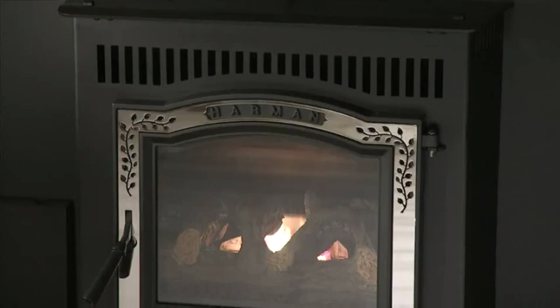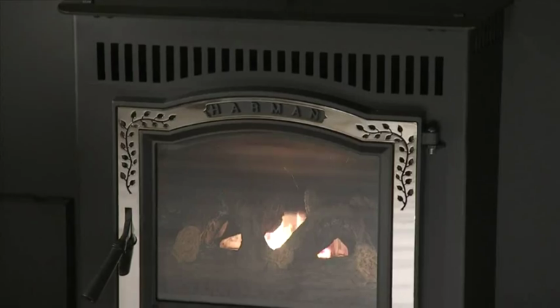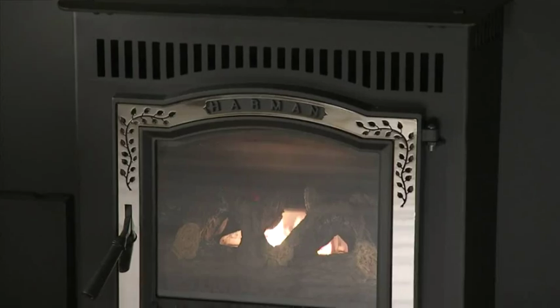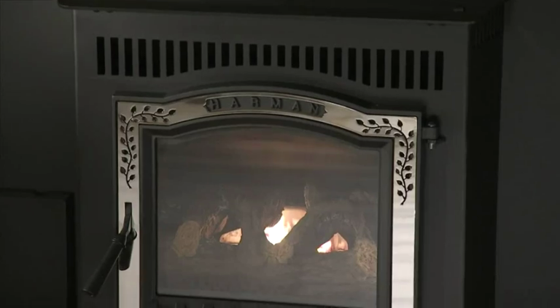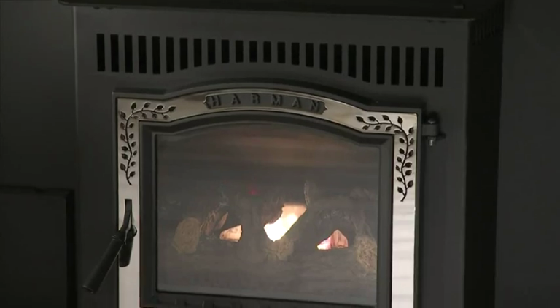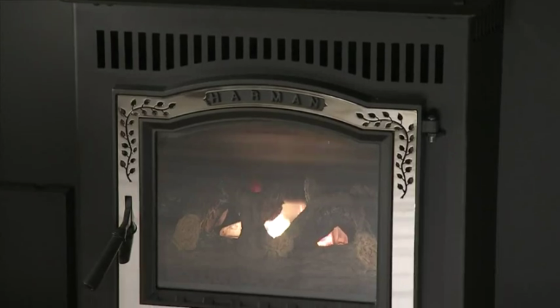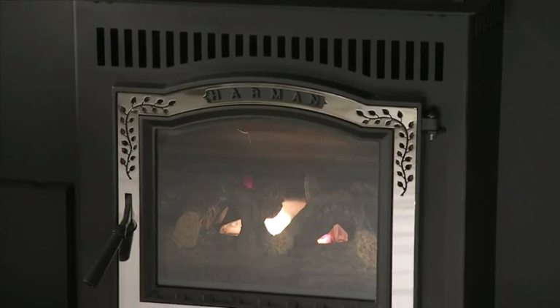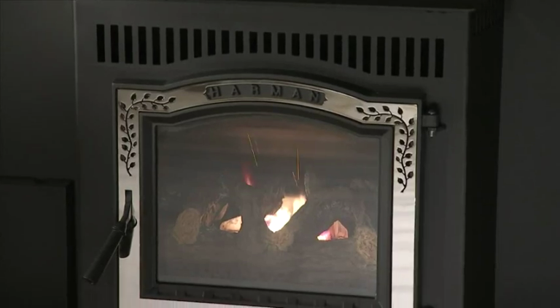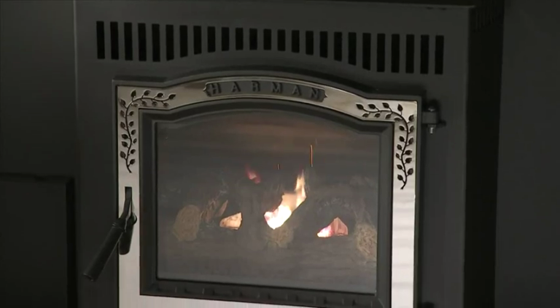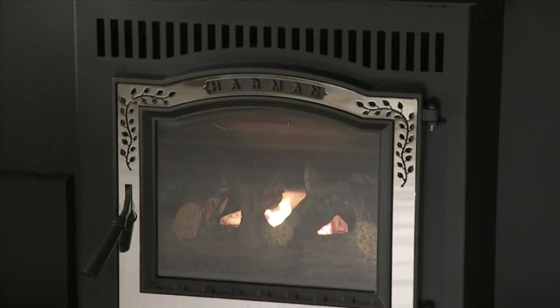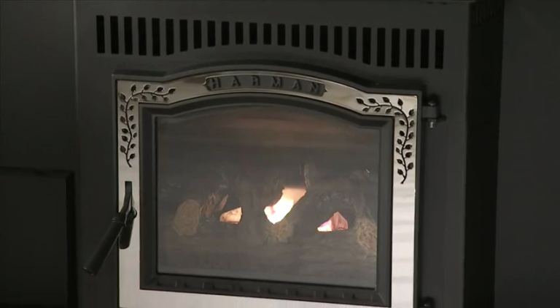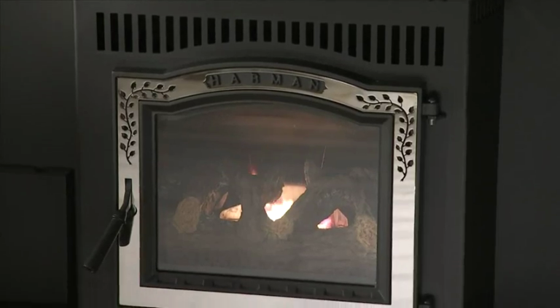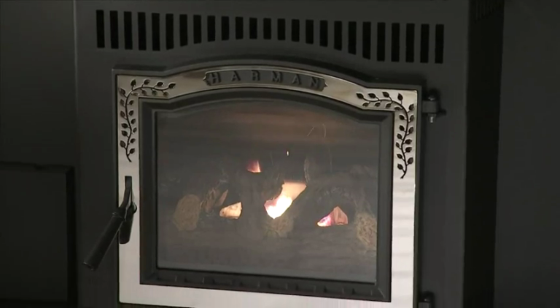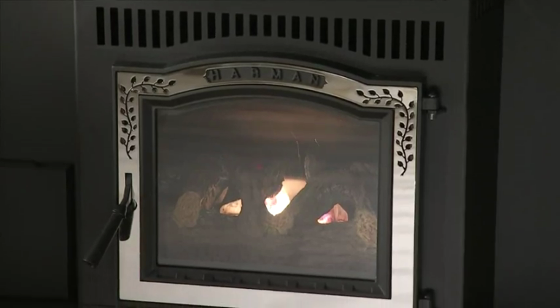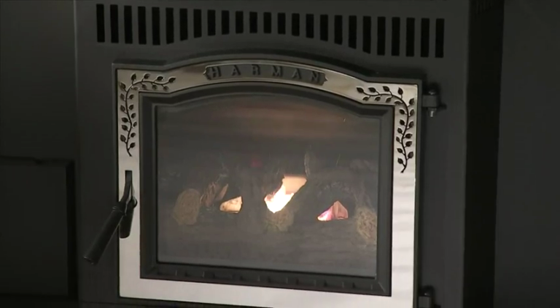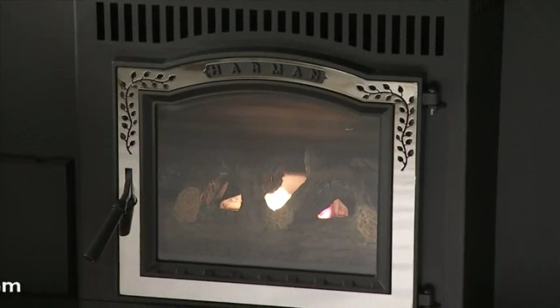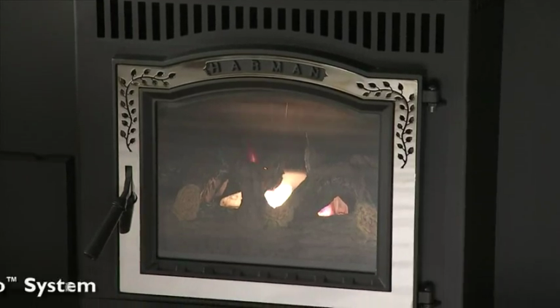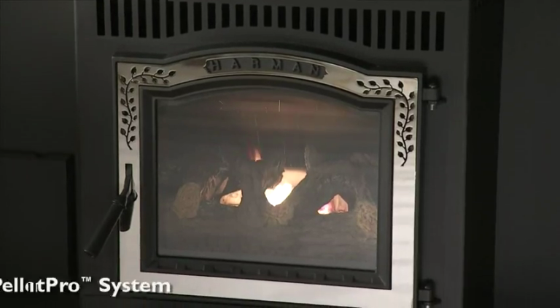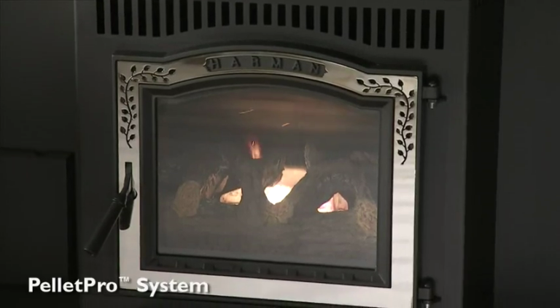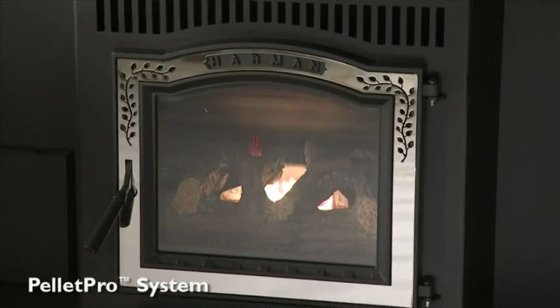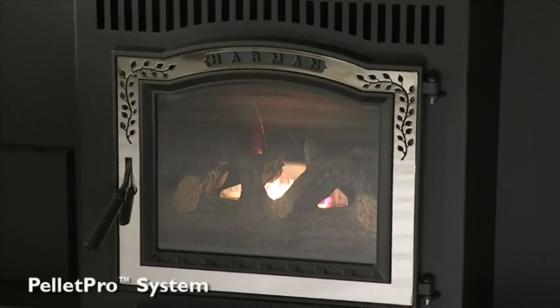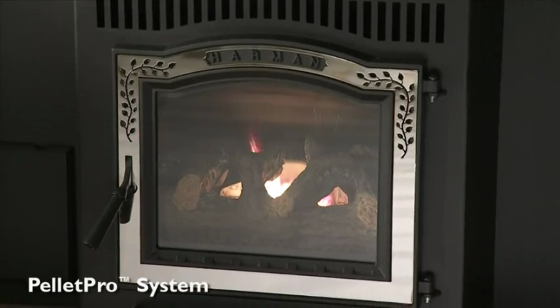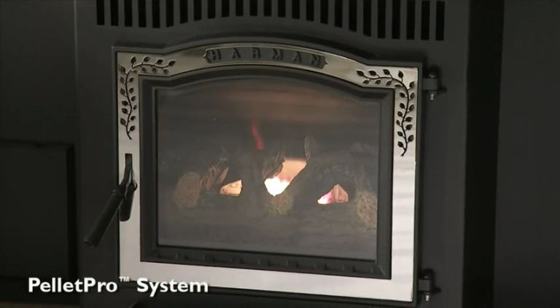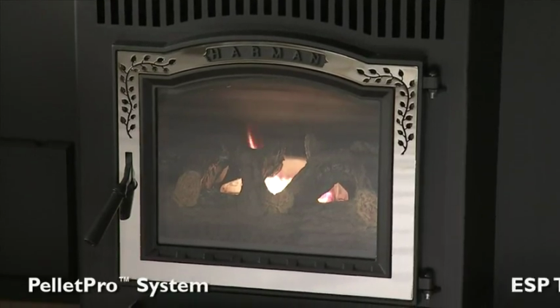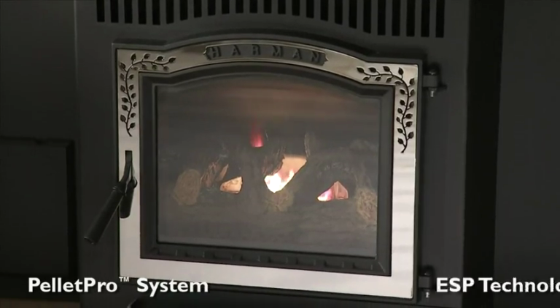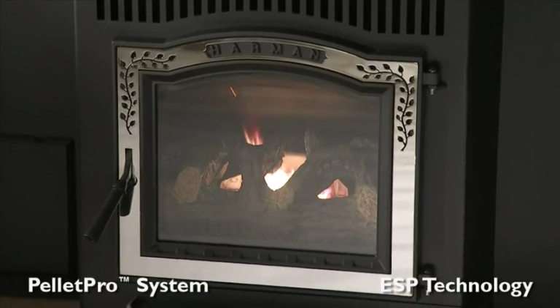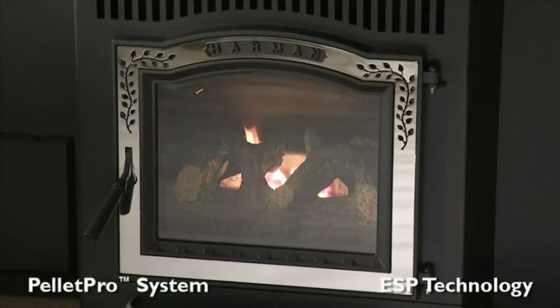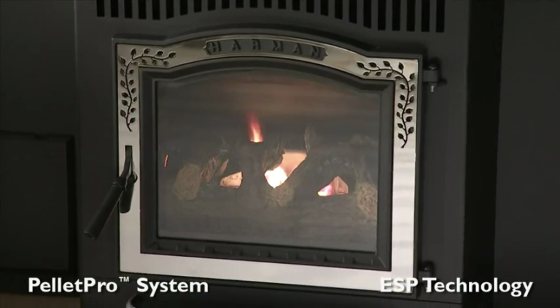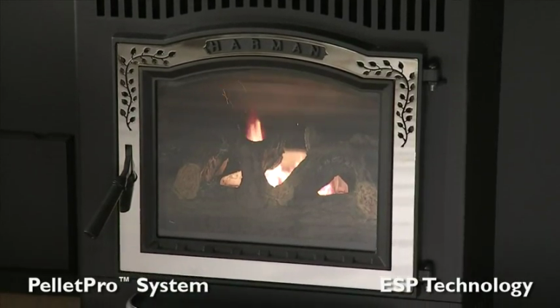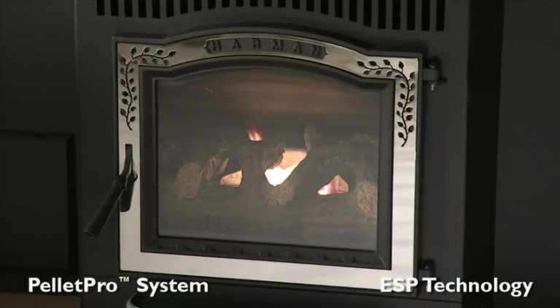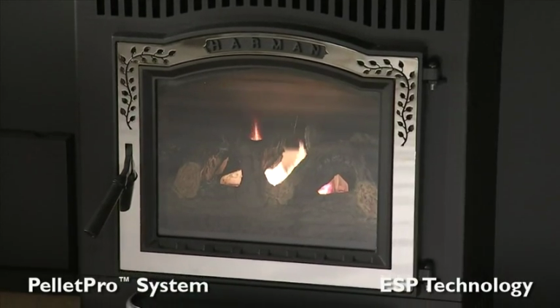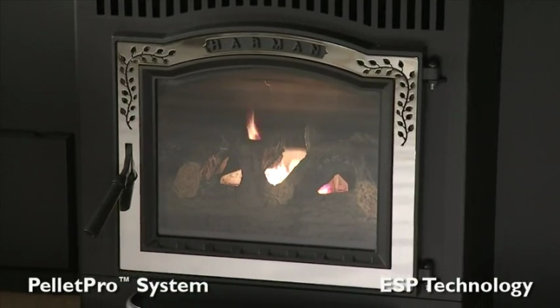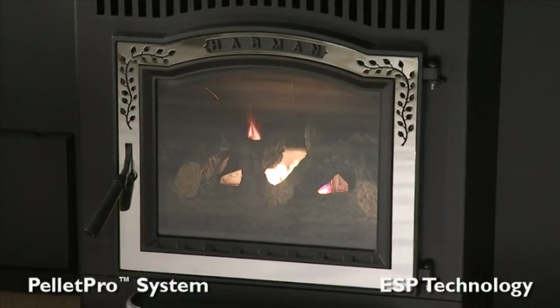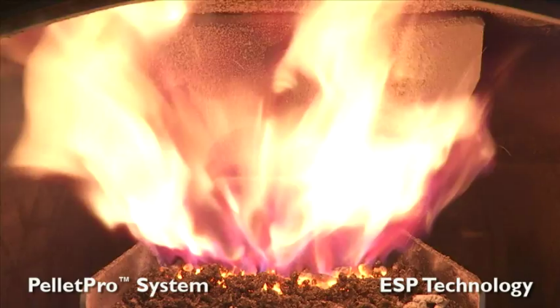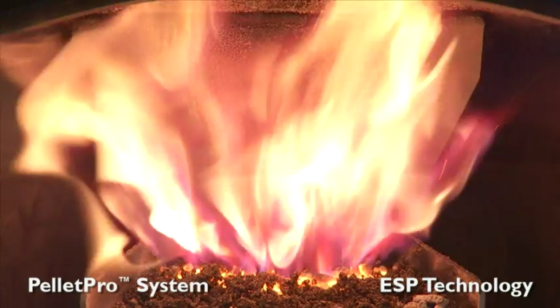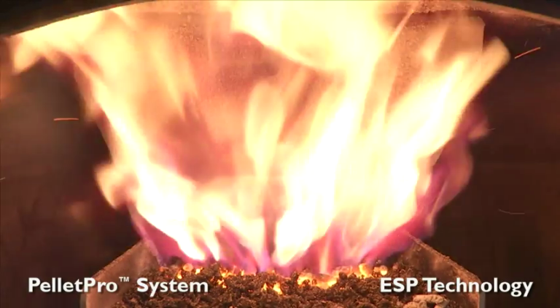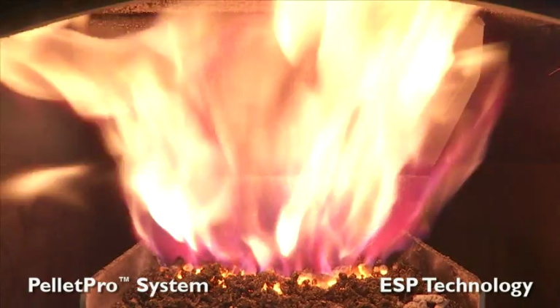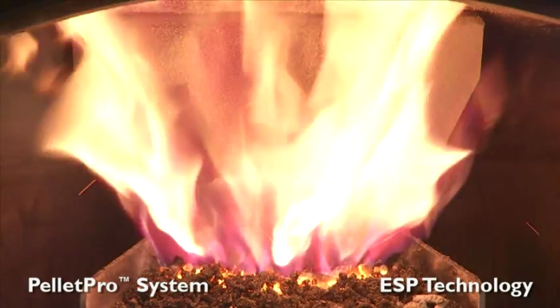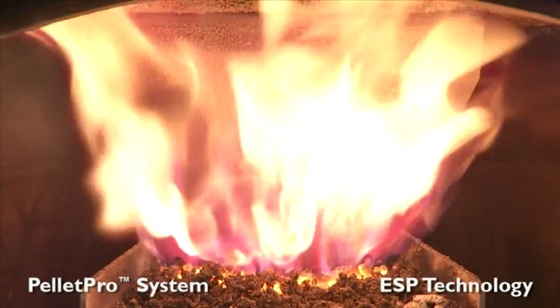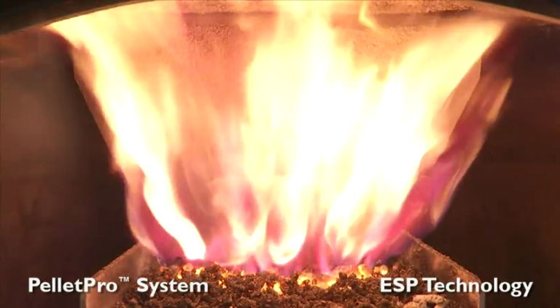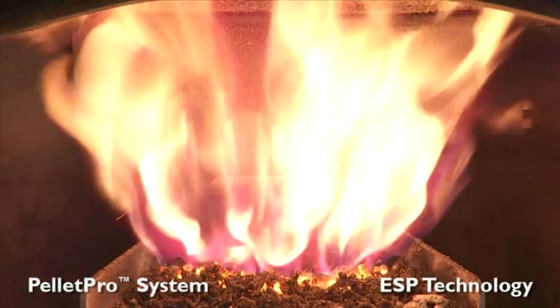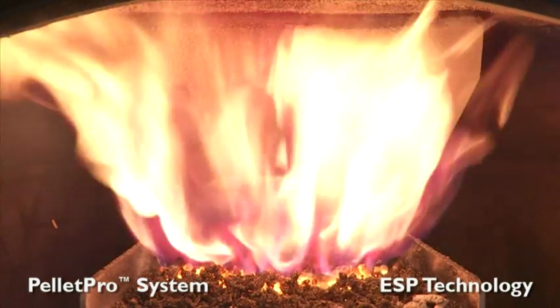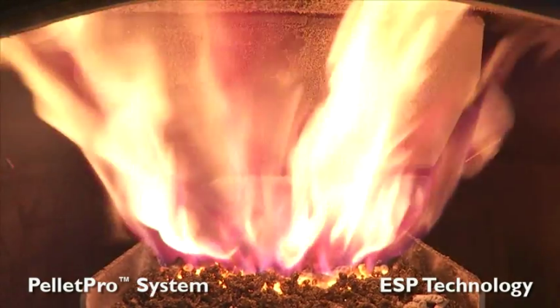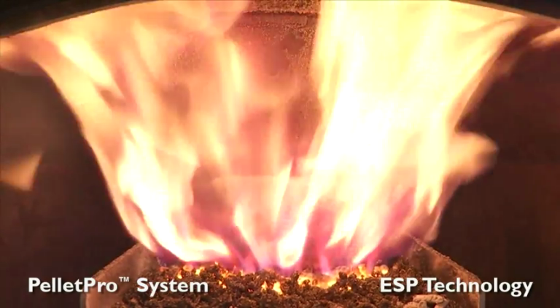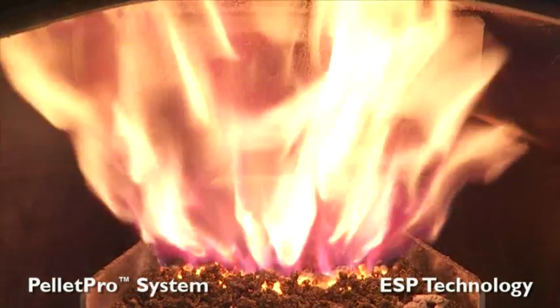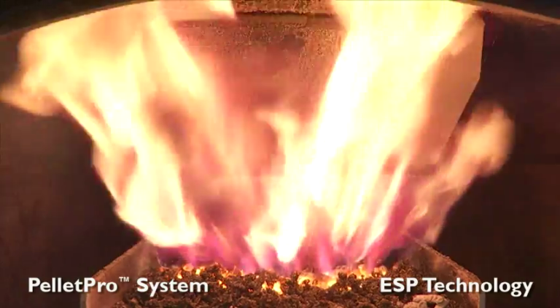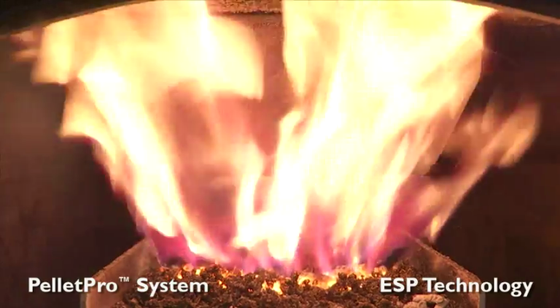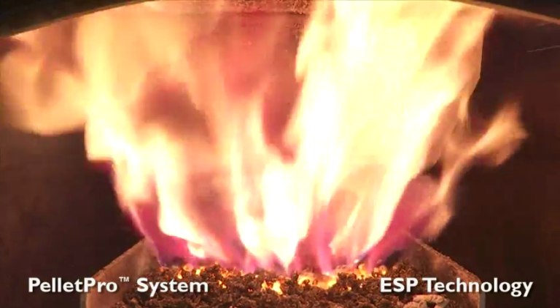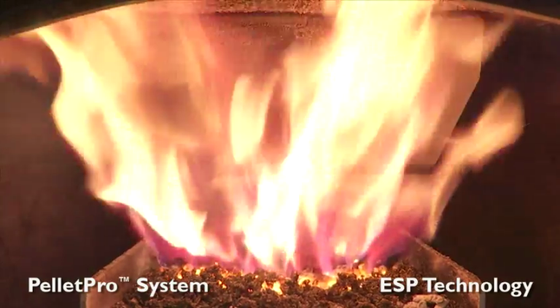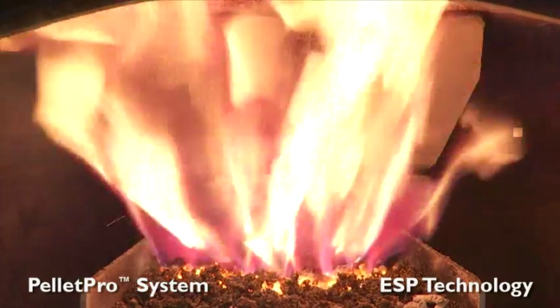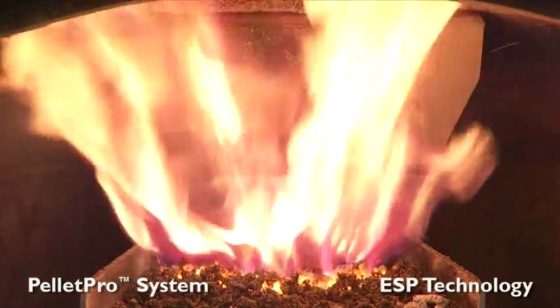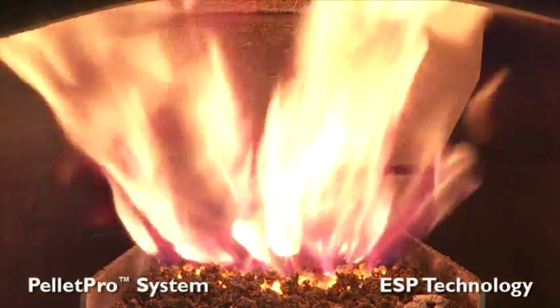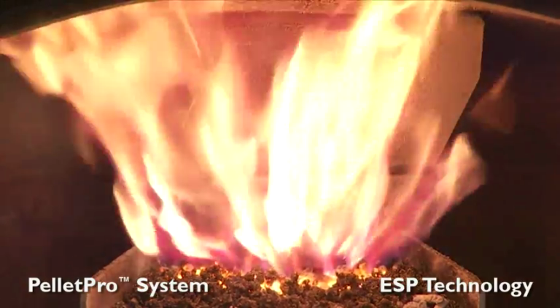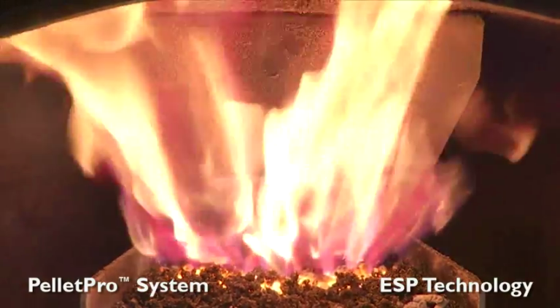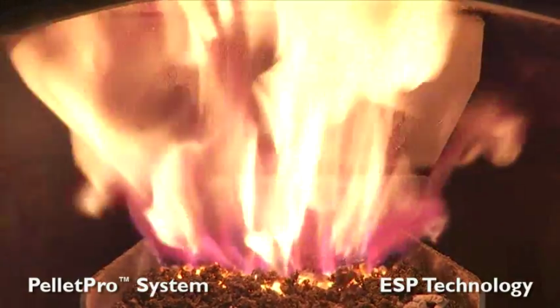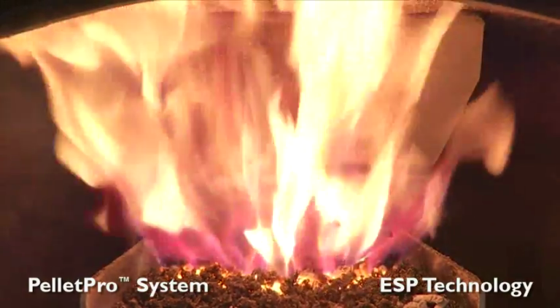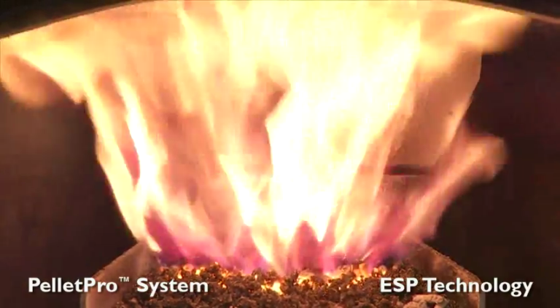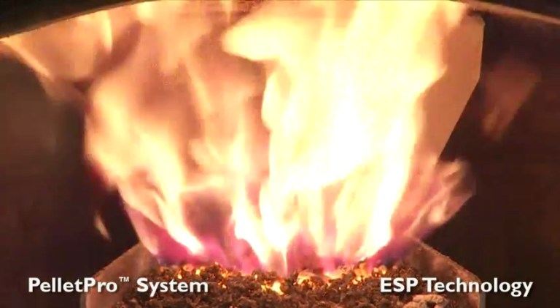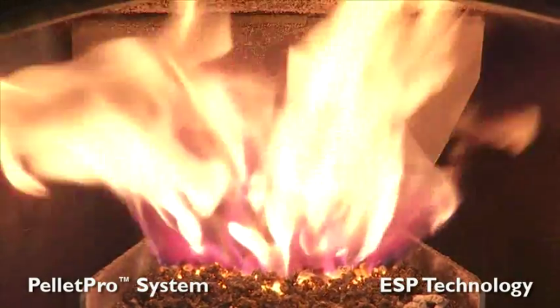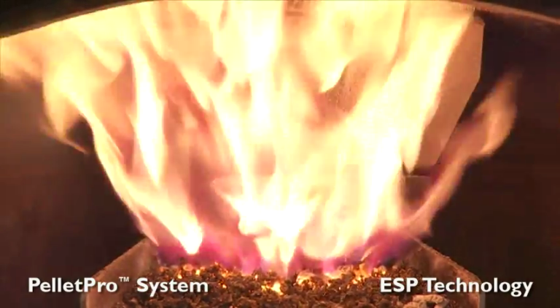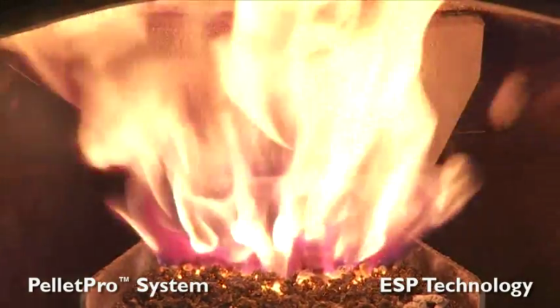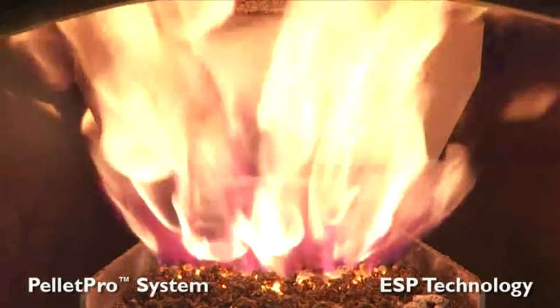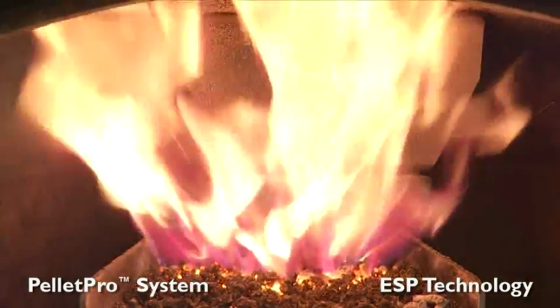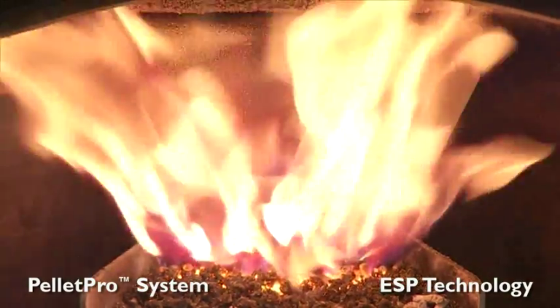The P35i uses Harman Pellet Pro and ESP technology to burn any grade of pellet with high efficiency and precise heat output.